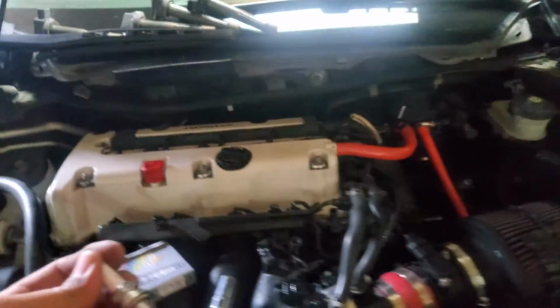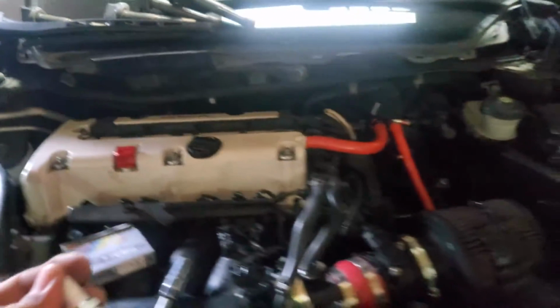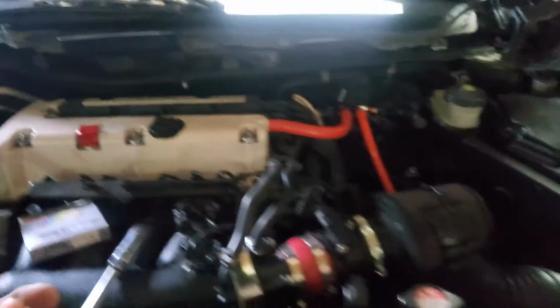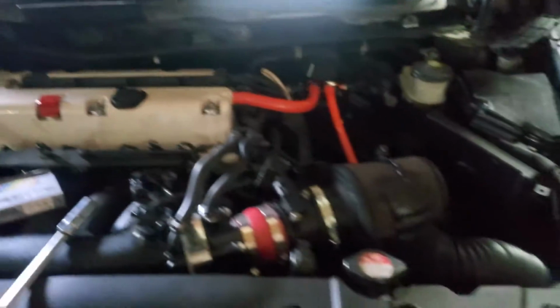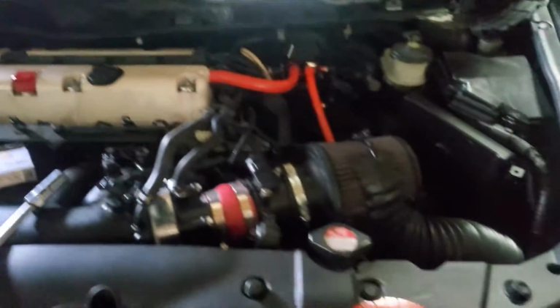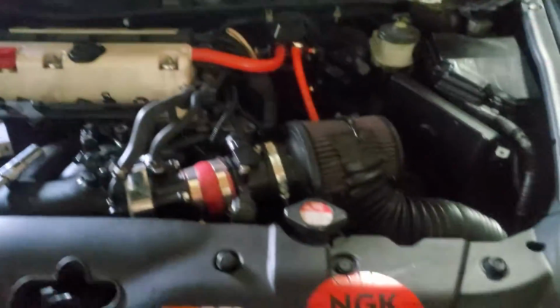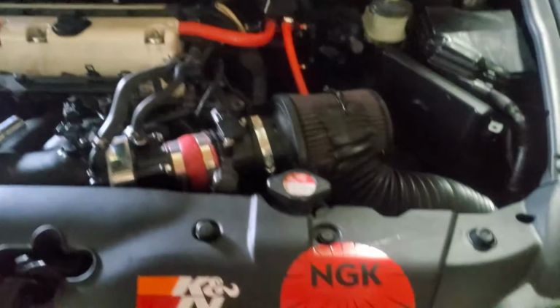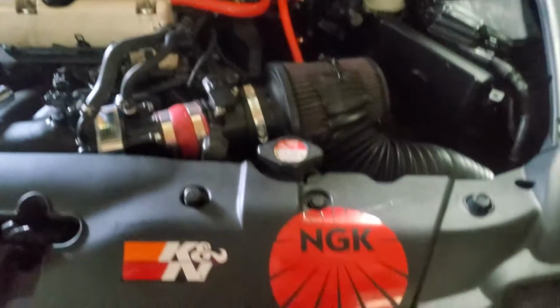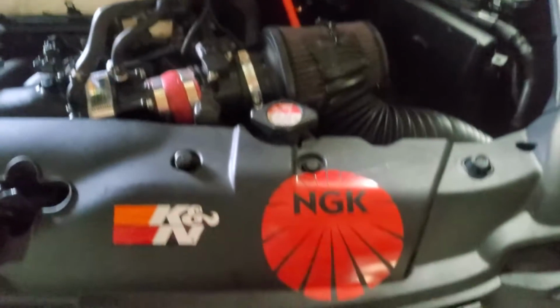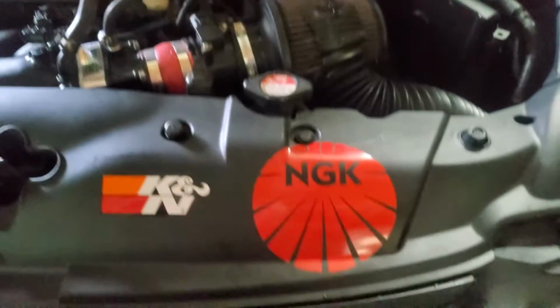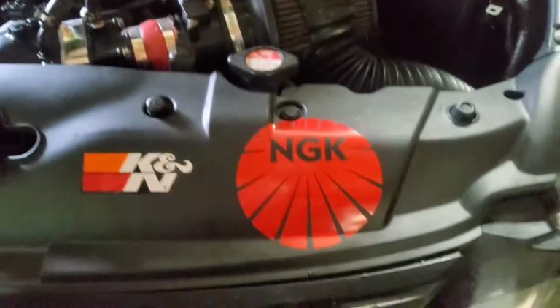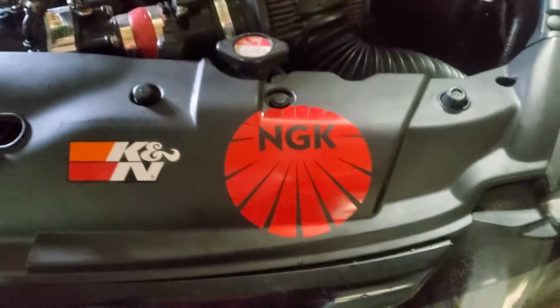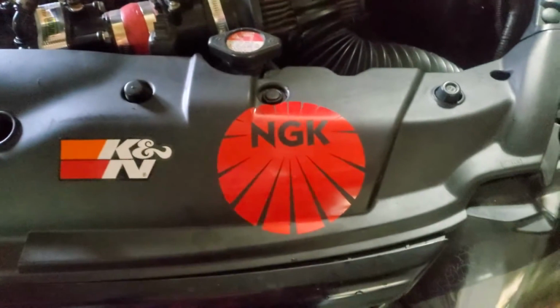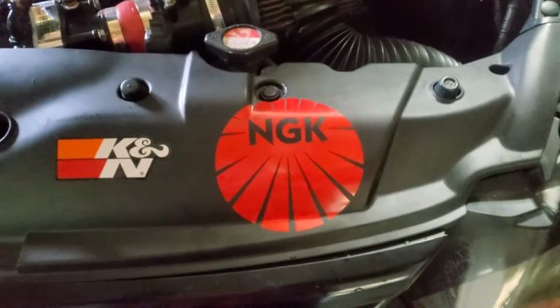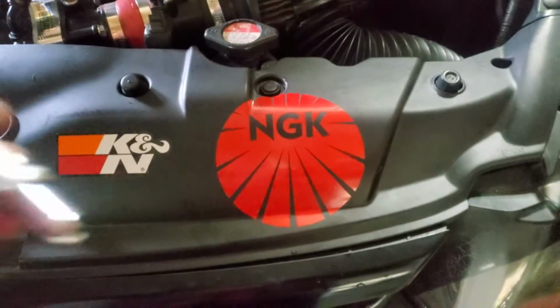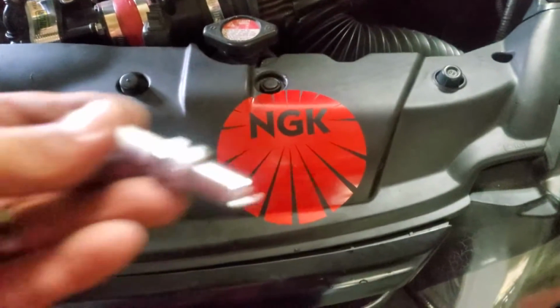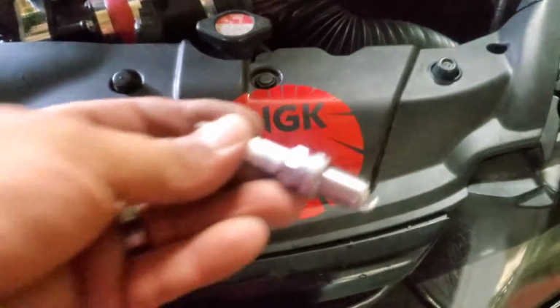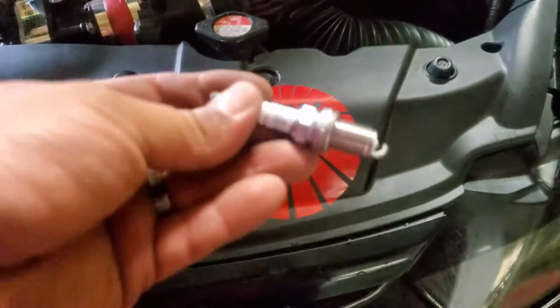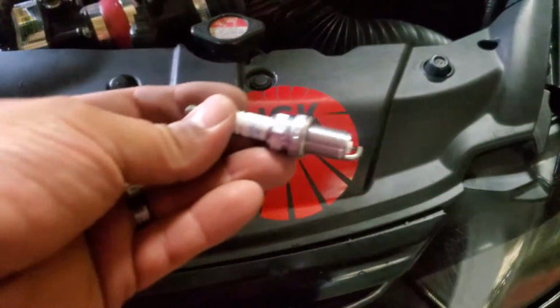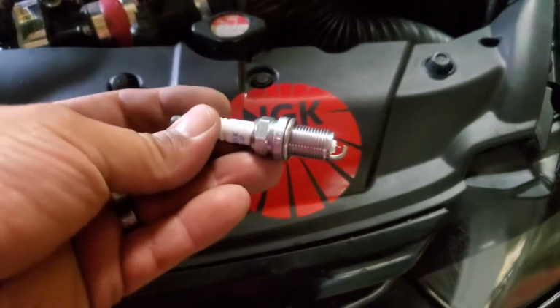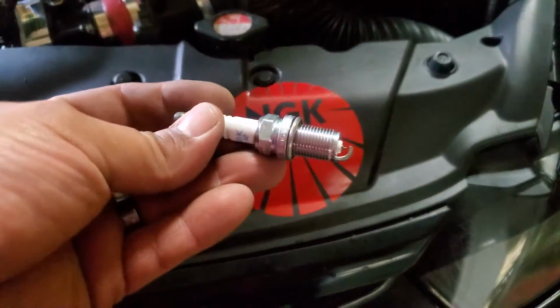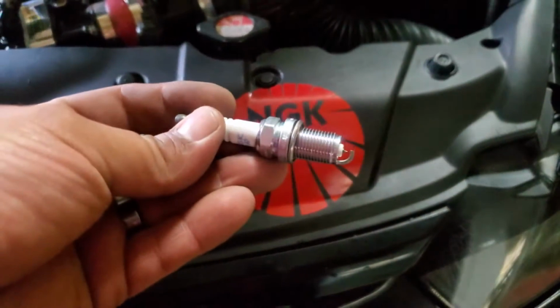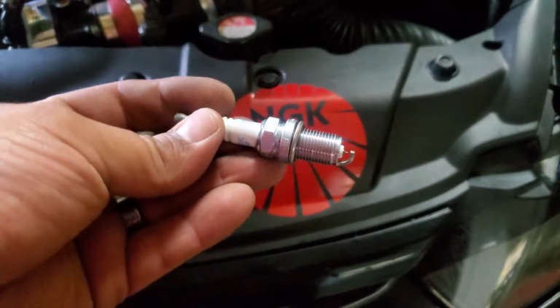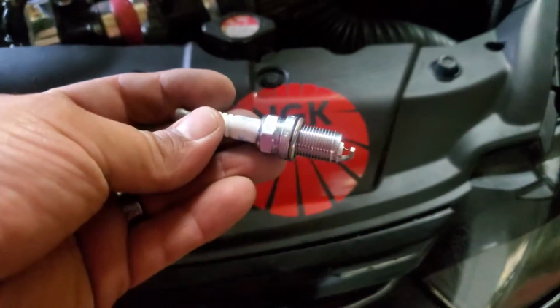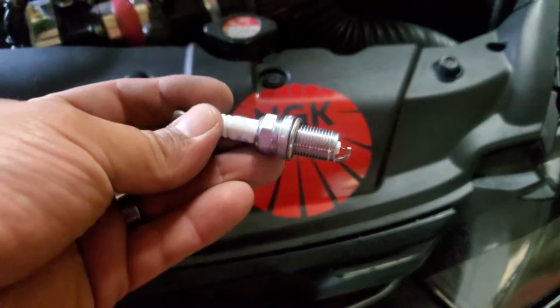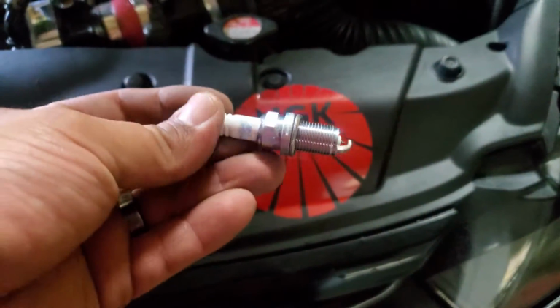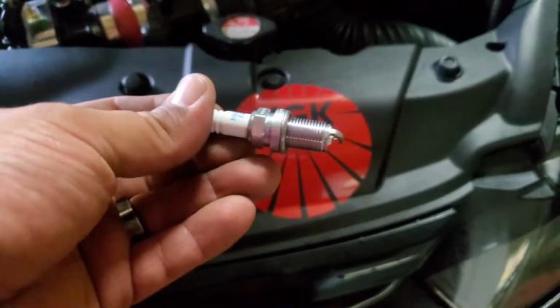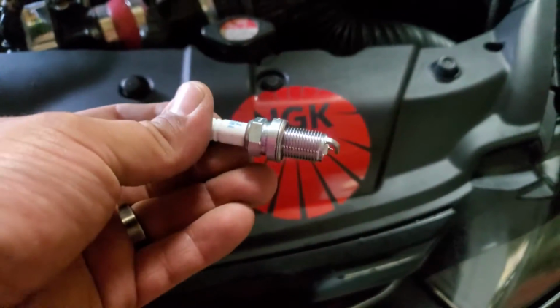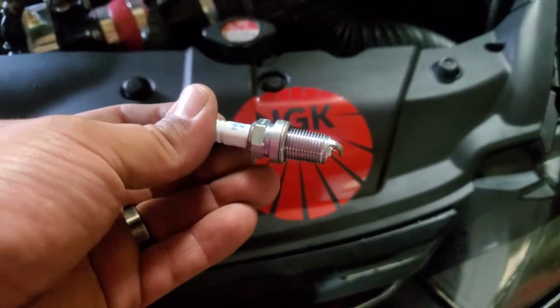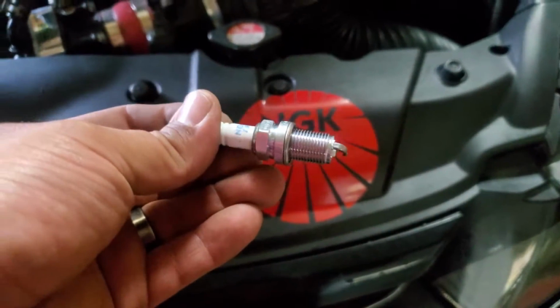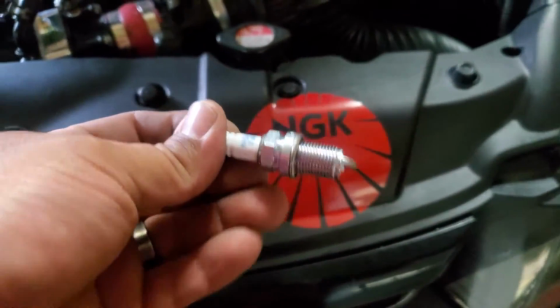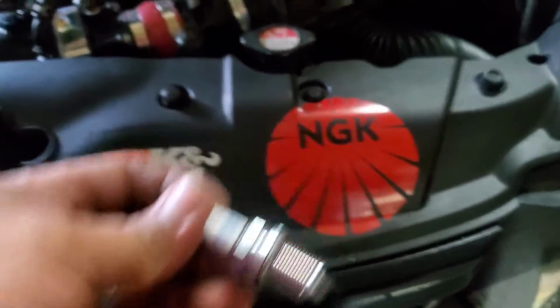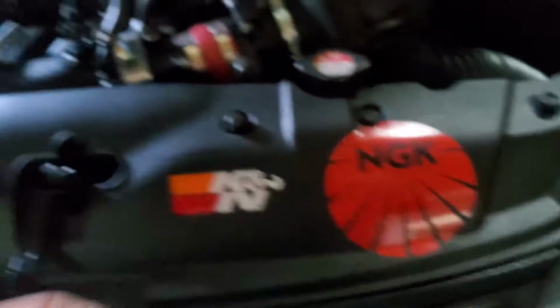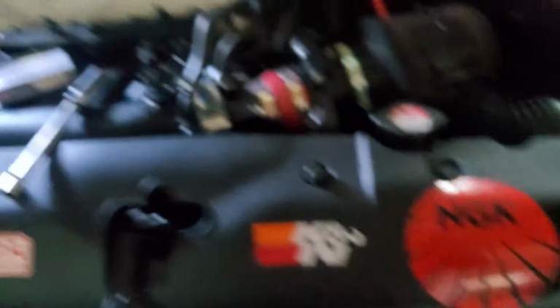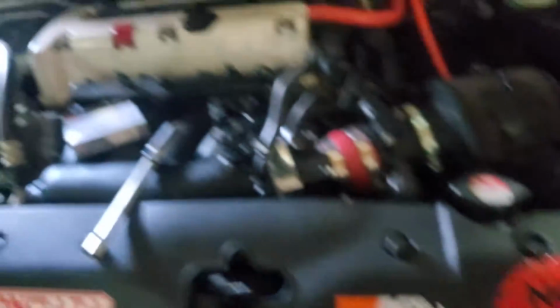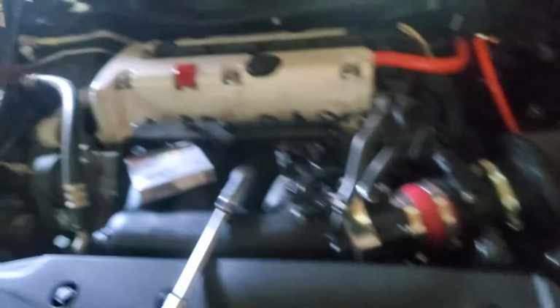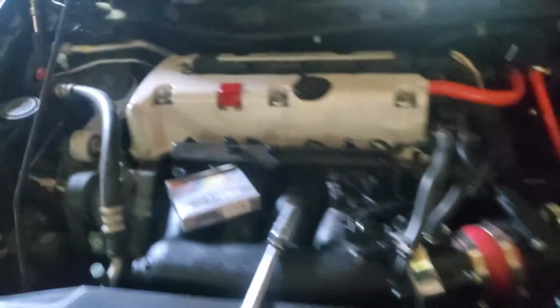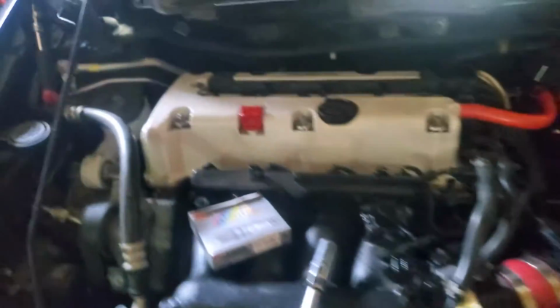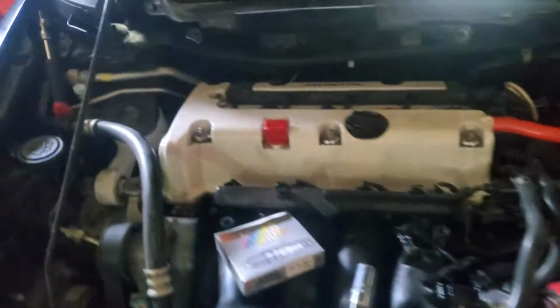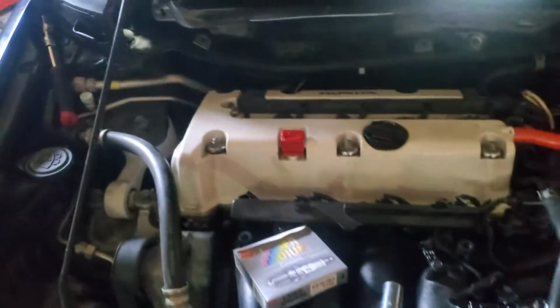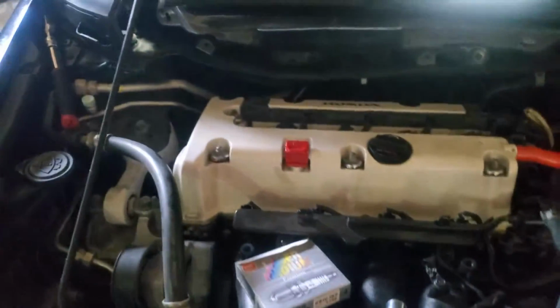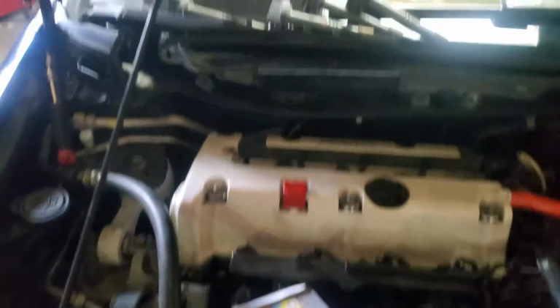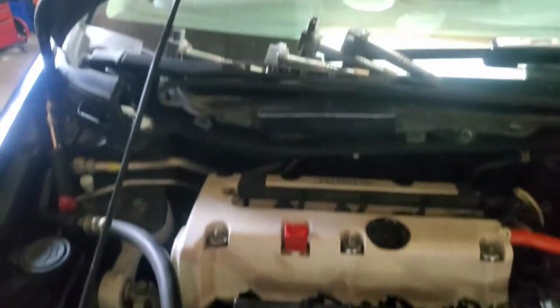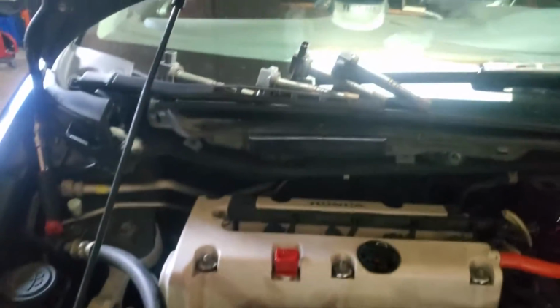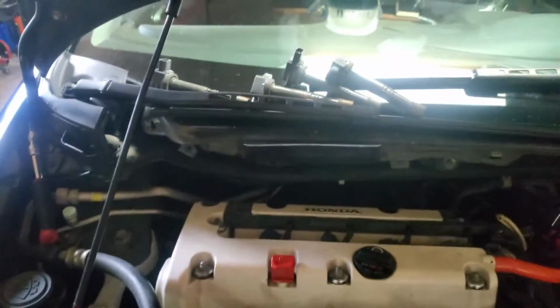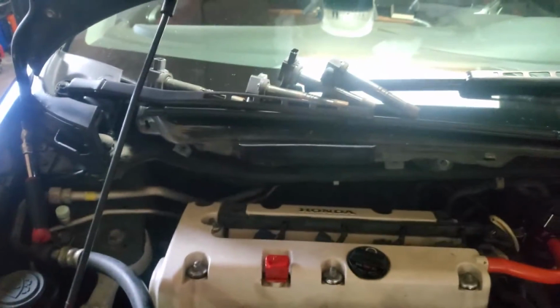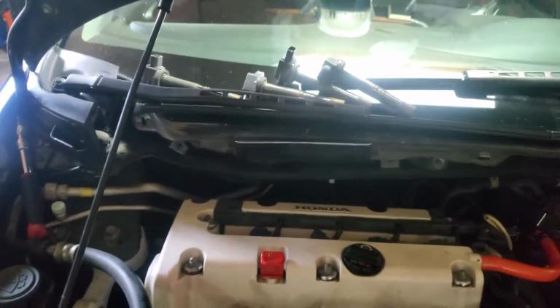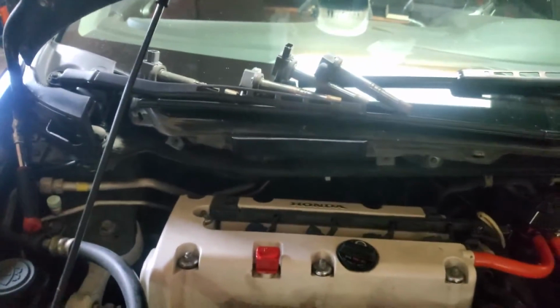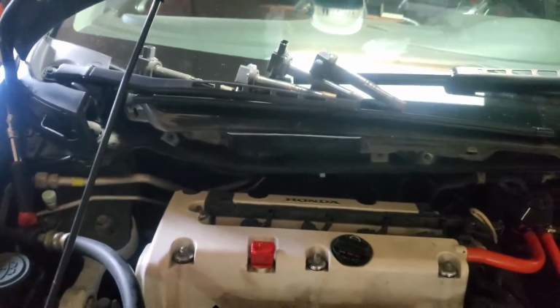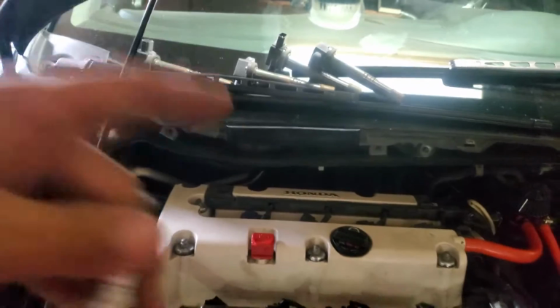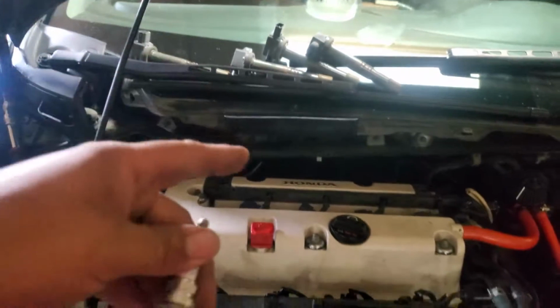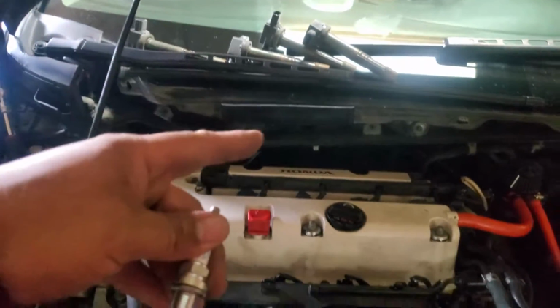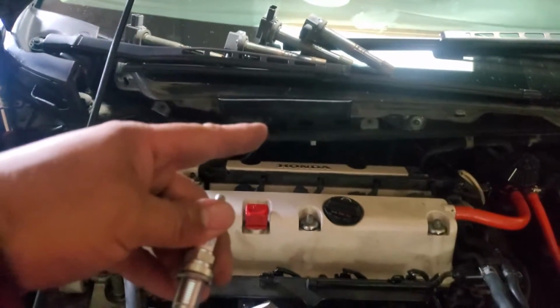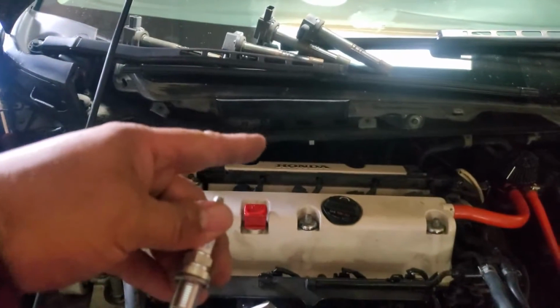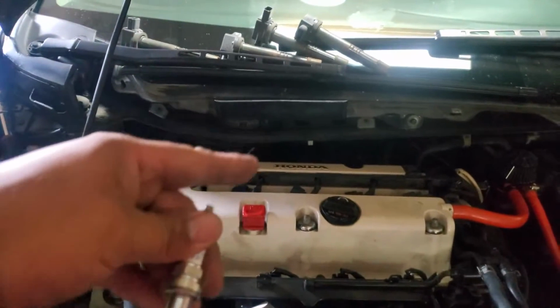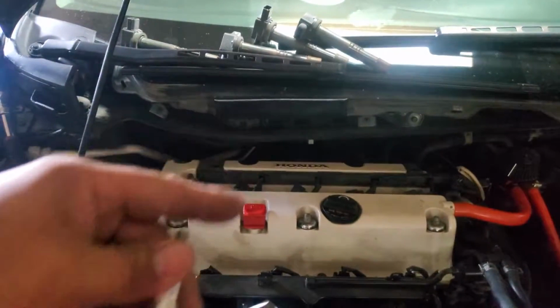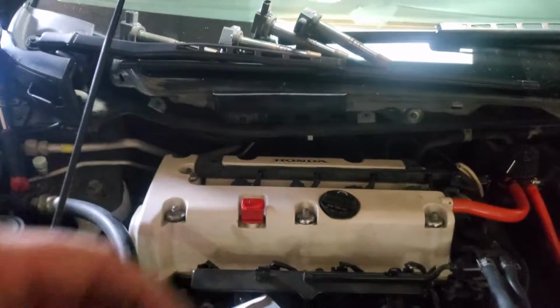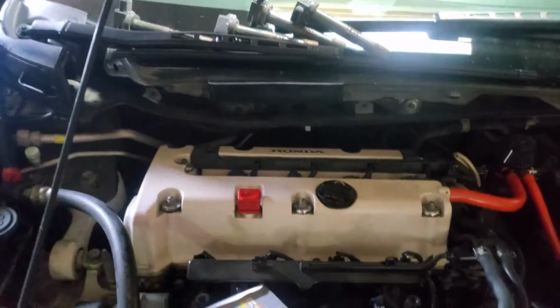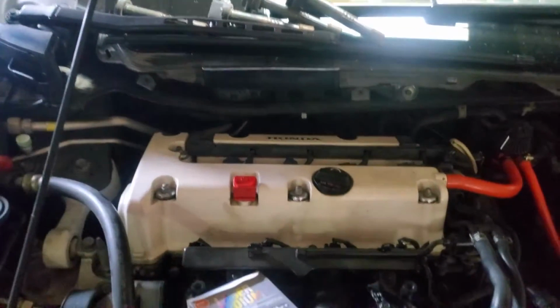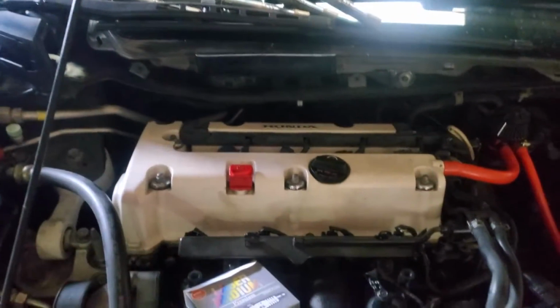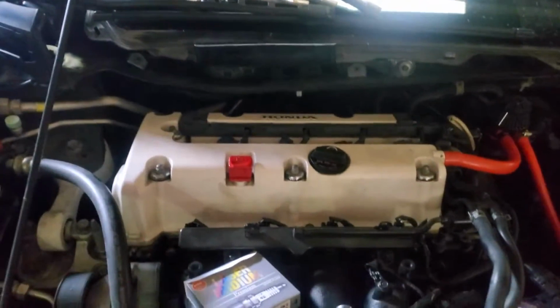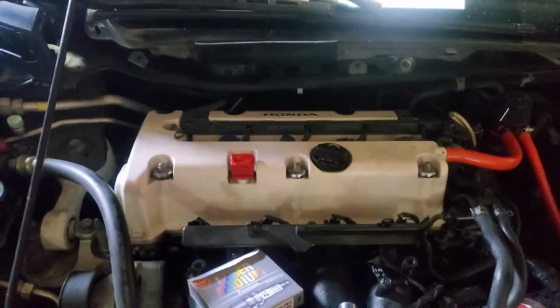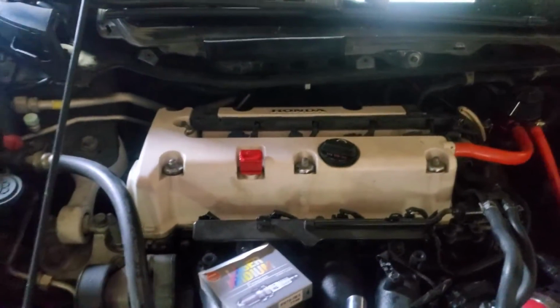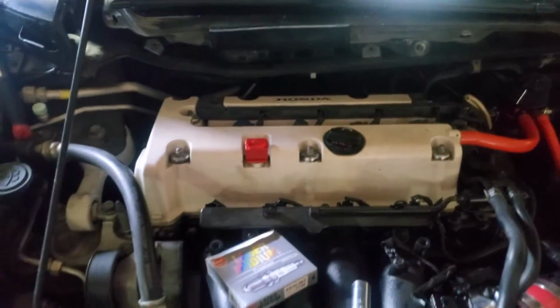I just got my sticker today, perfect timing. Let's go ahead and throw them on there one at a time.